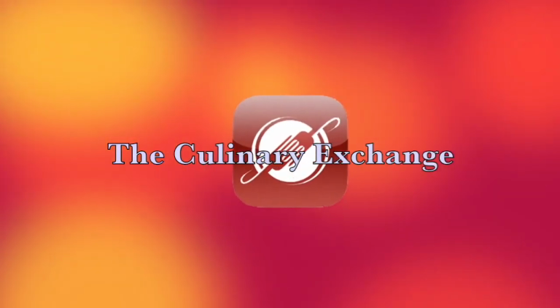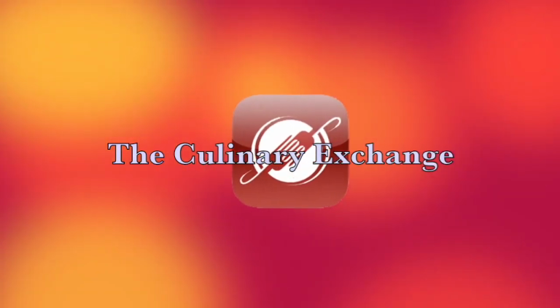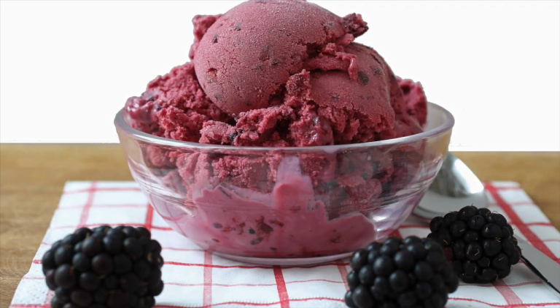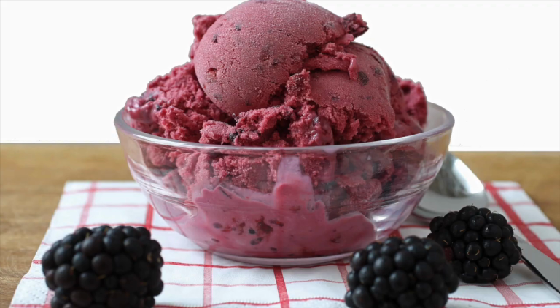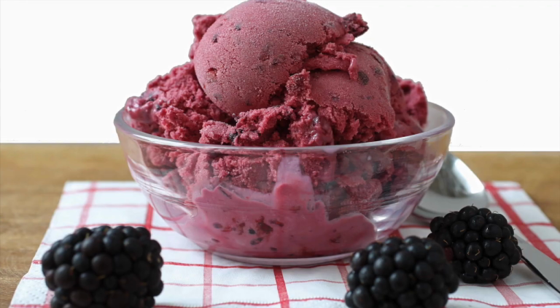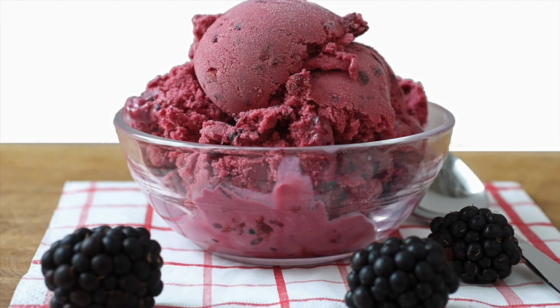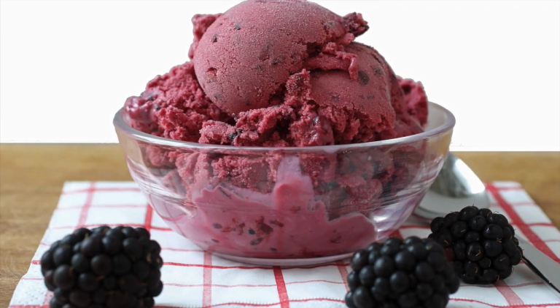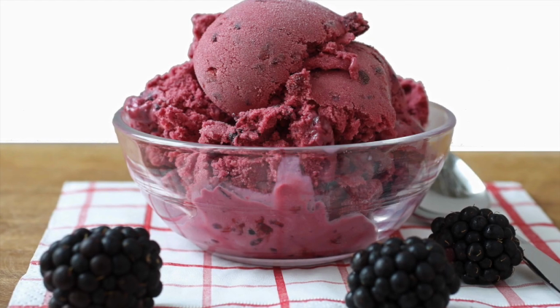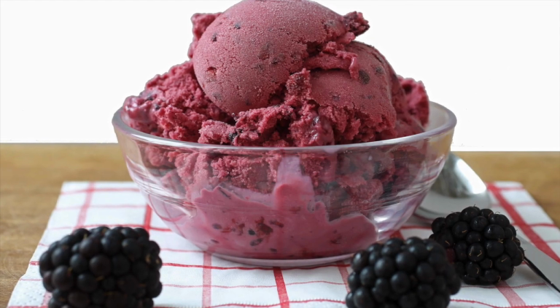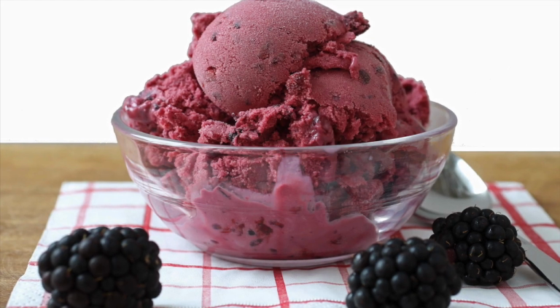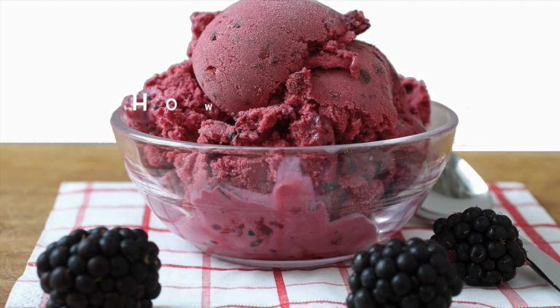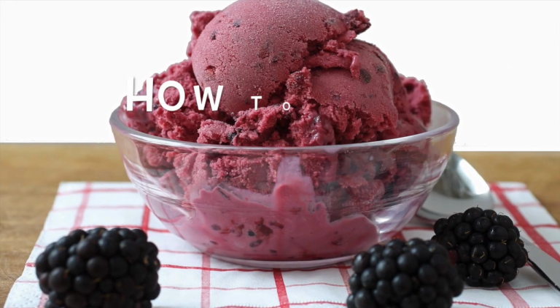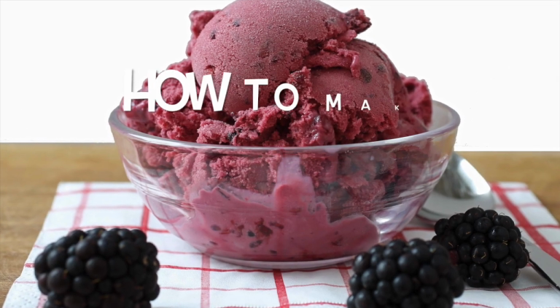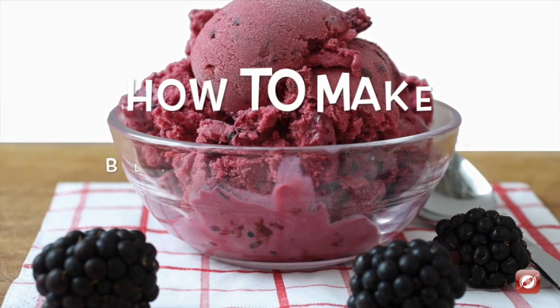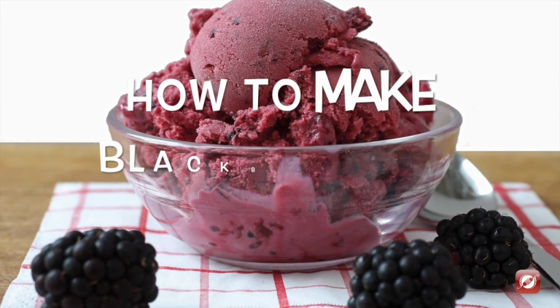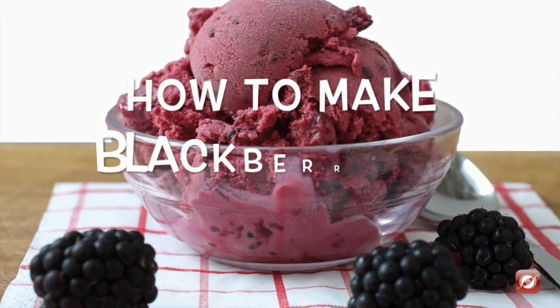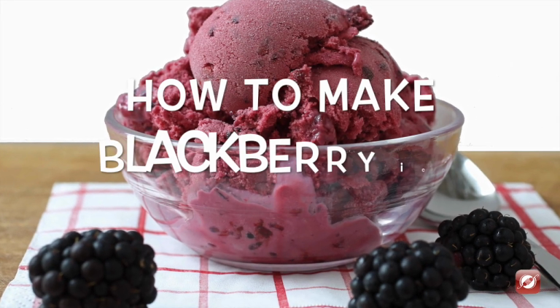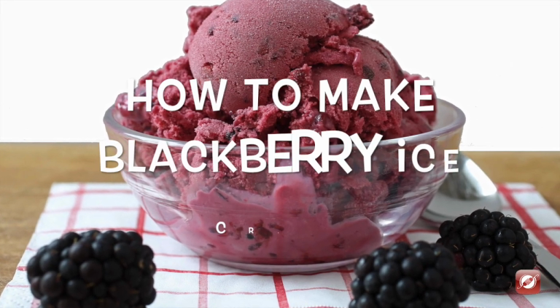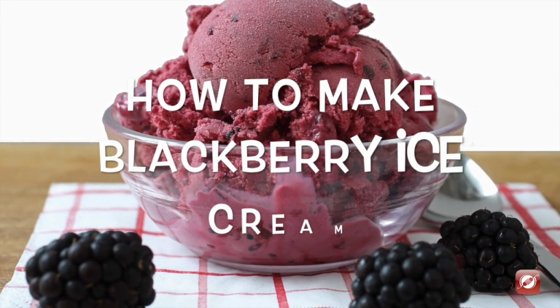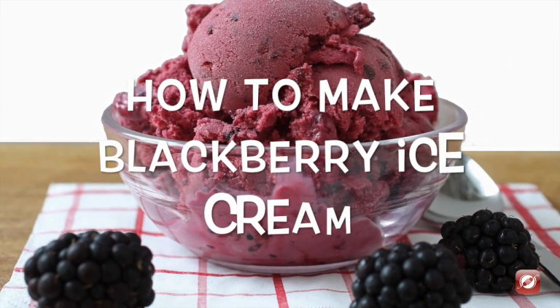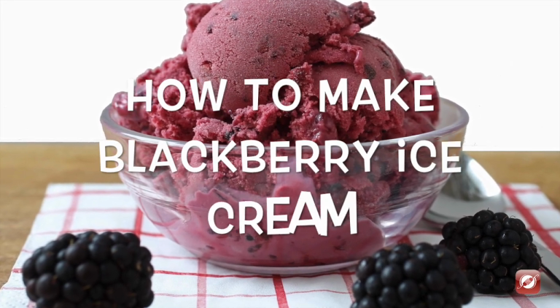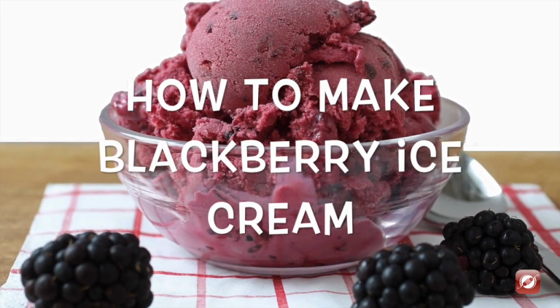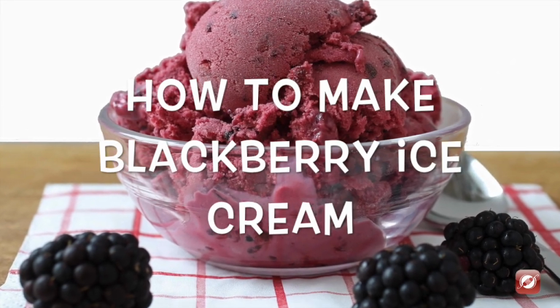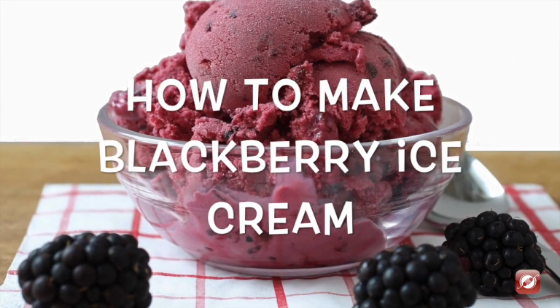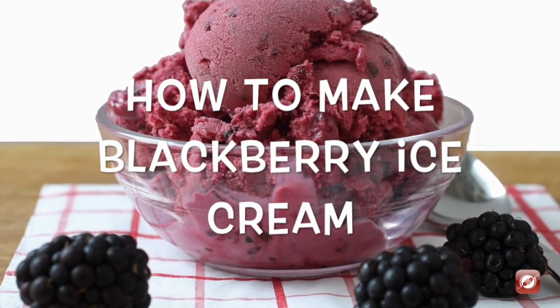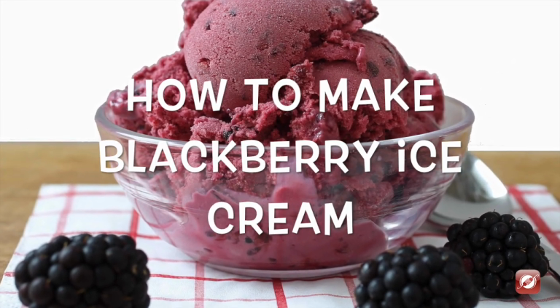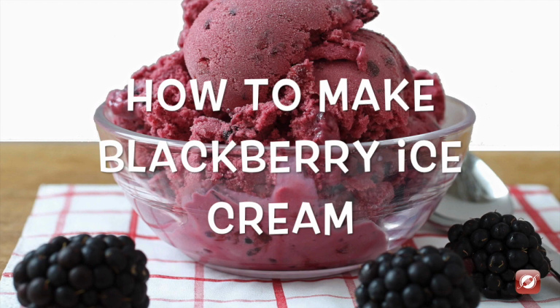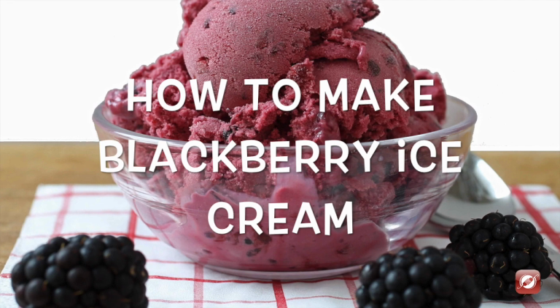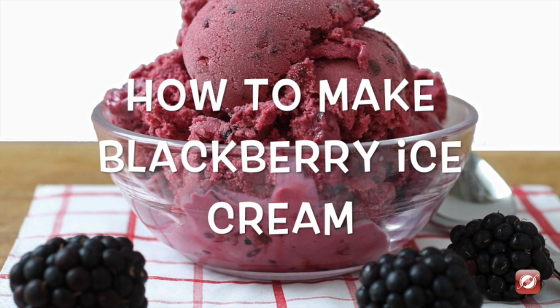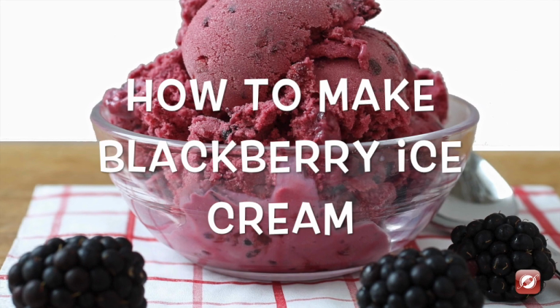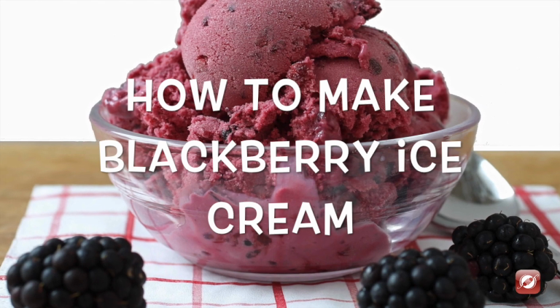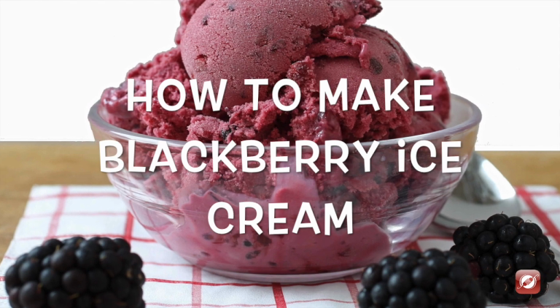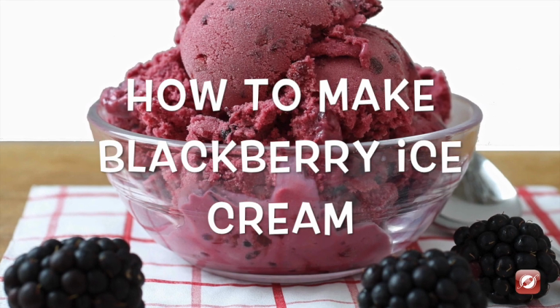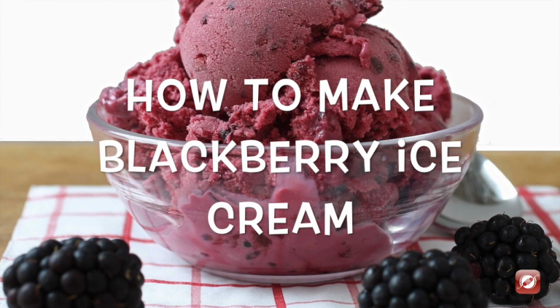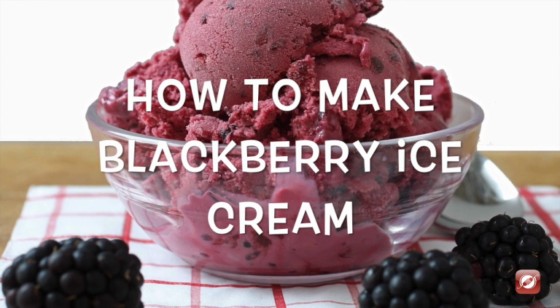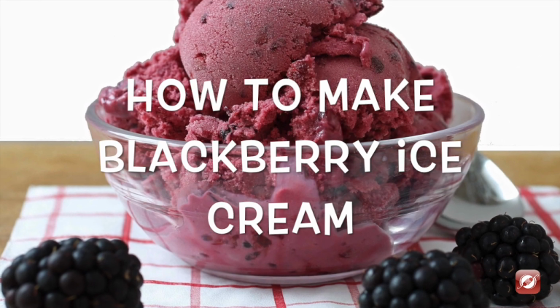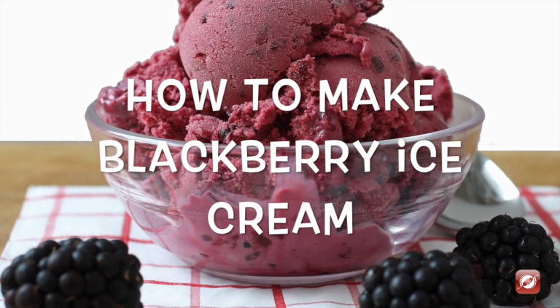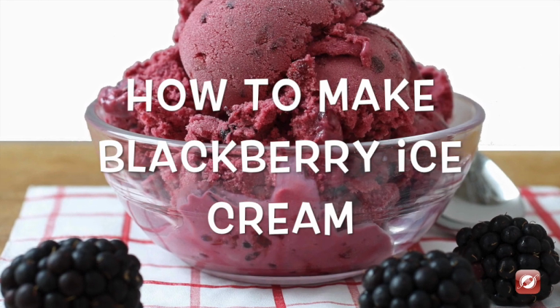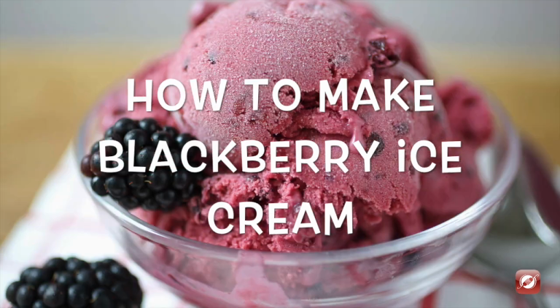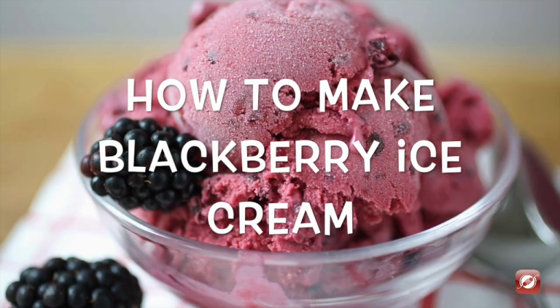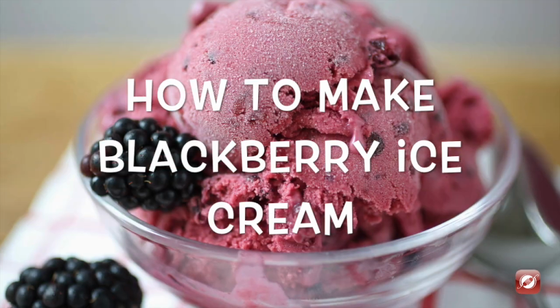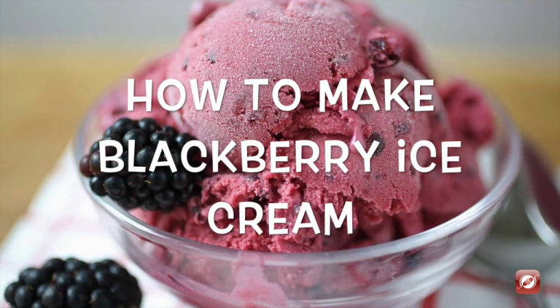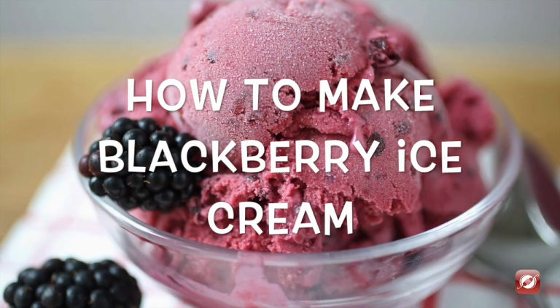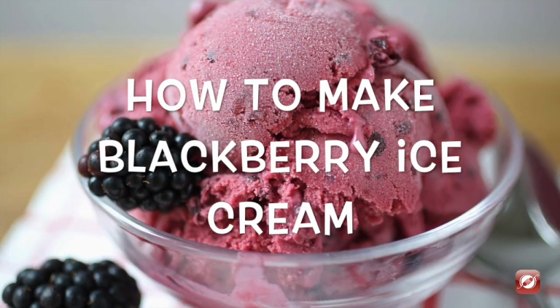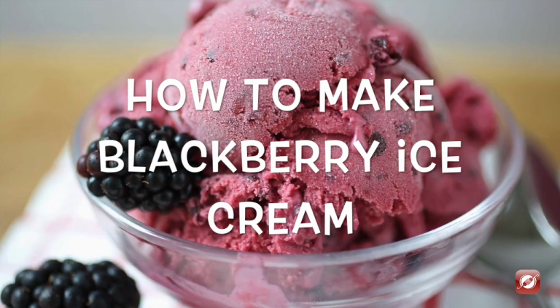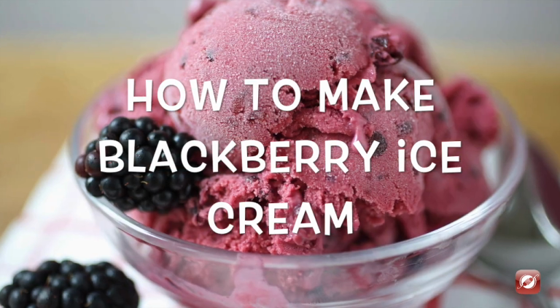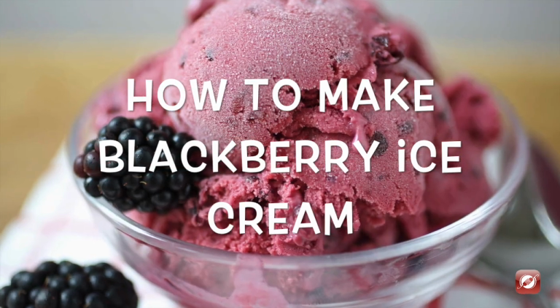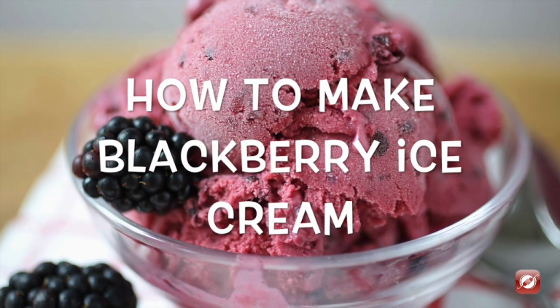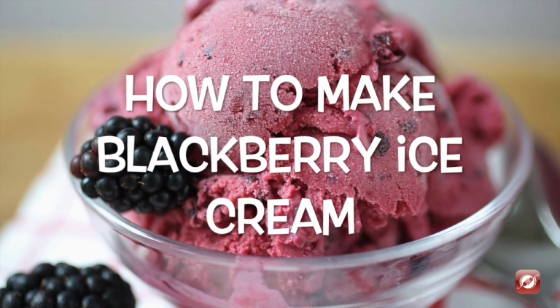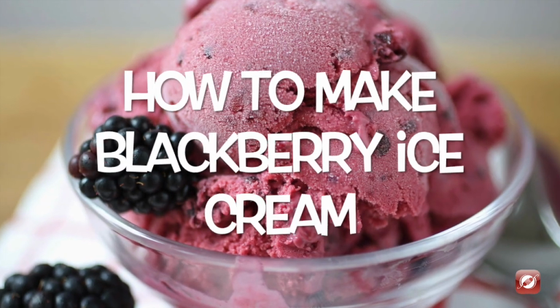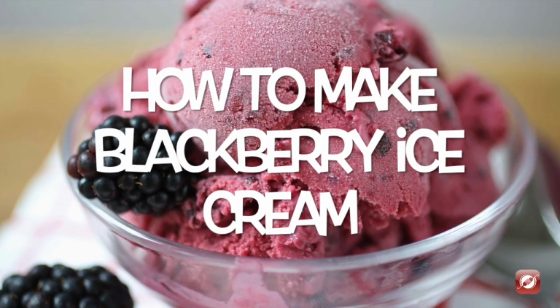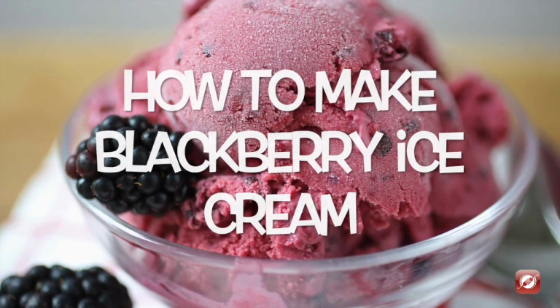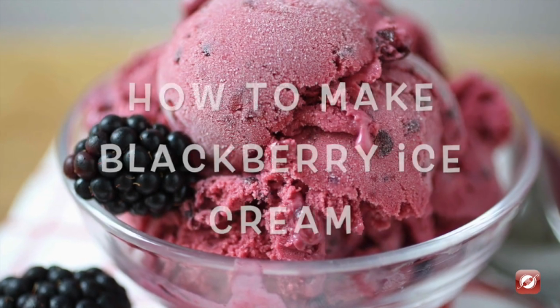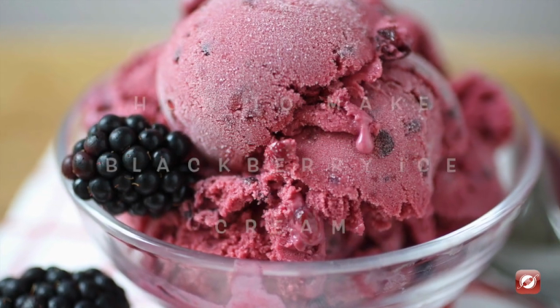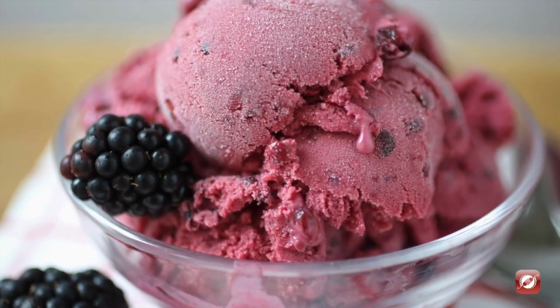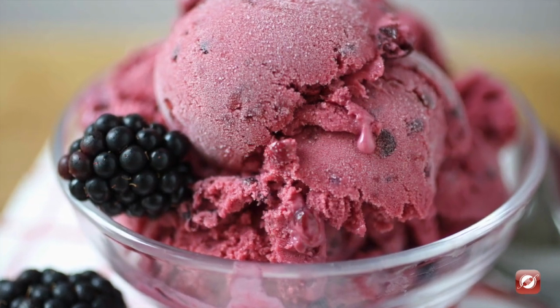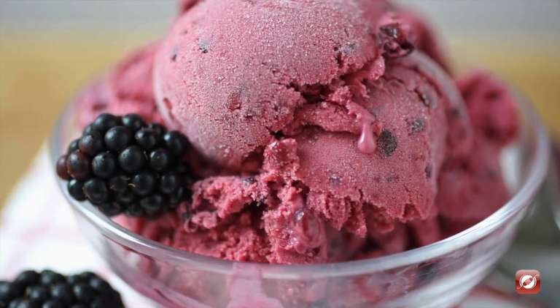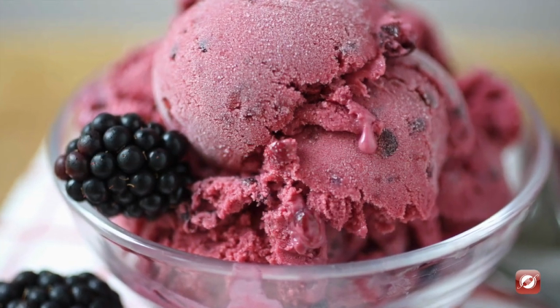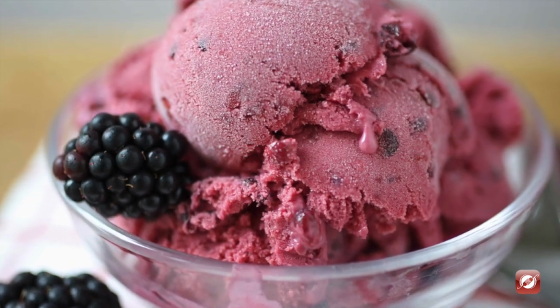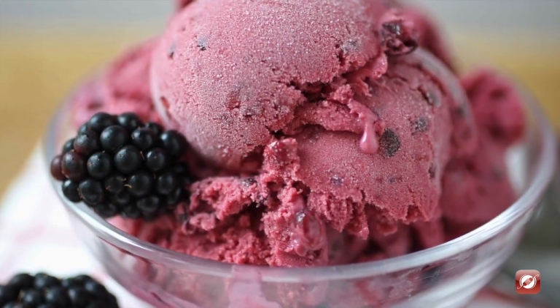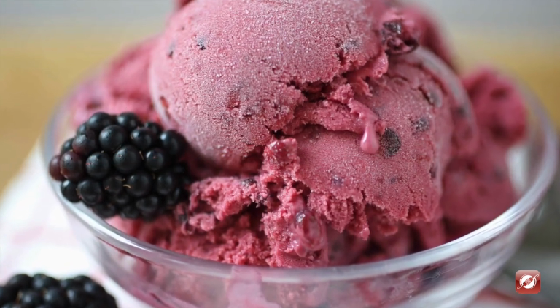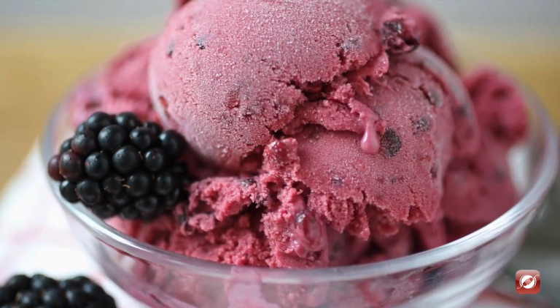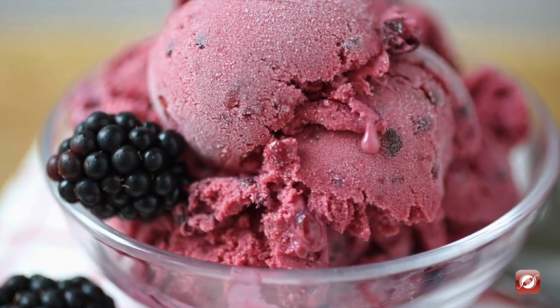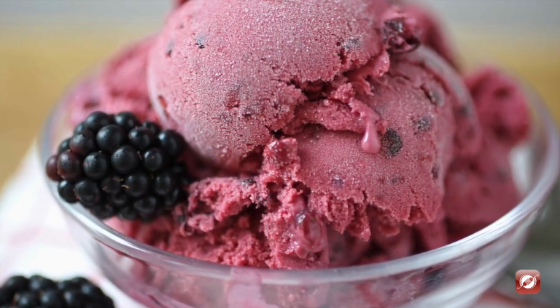Hello and welcome to the Culinary Exchange. My name is Matthew and in this video we're making blackberry ice cream.